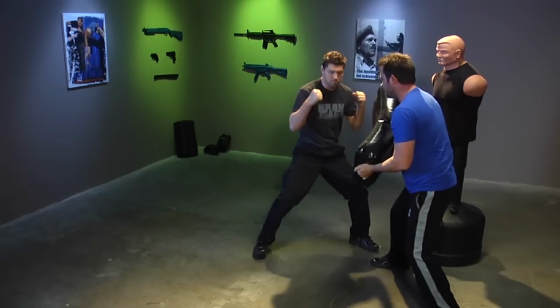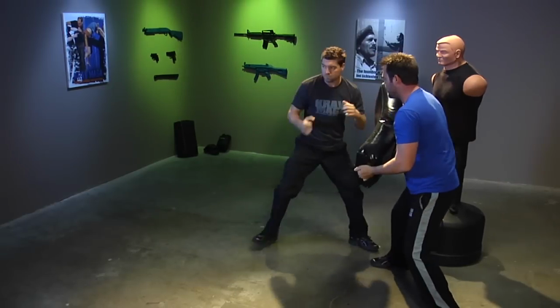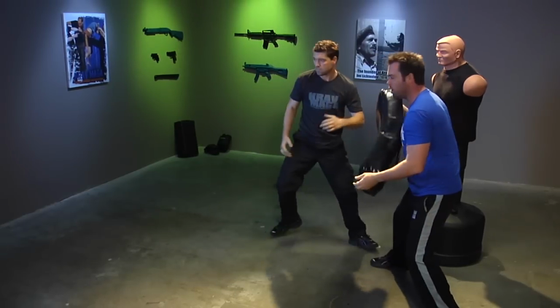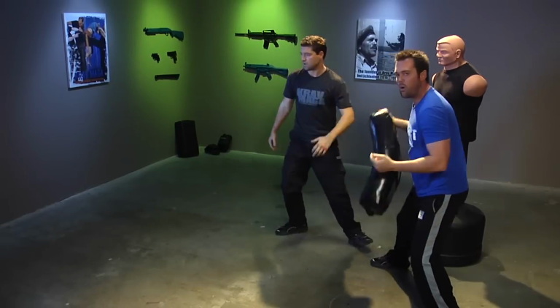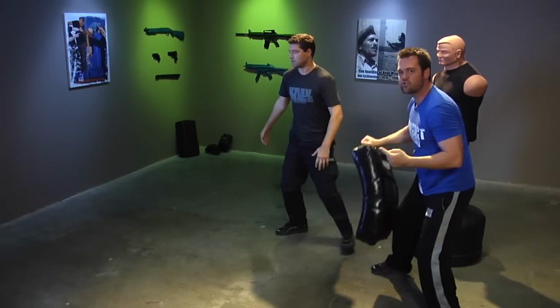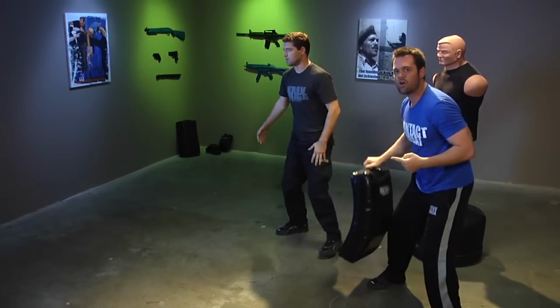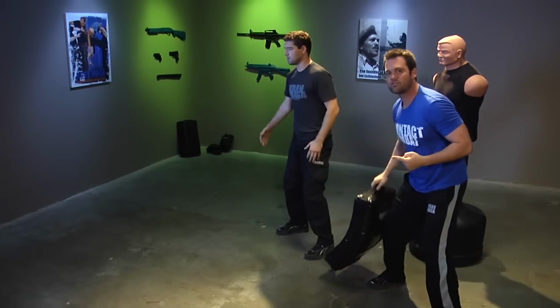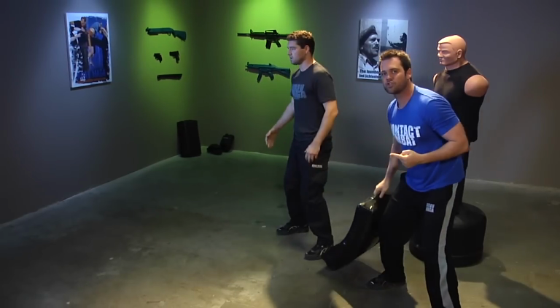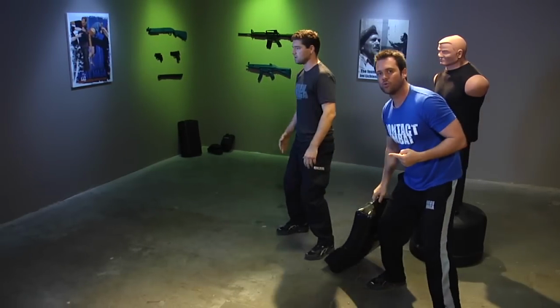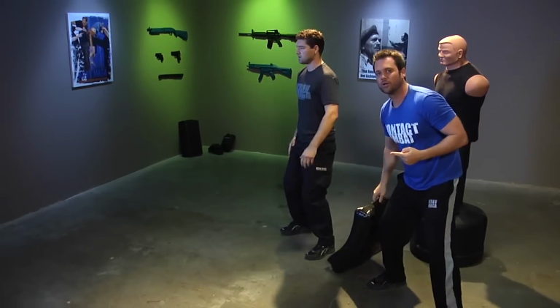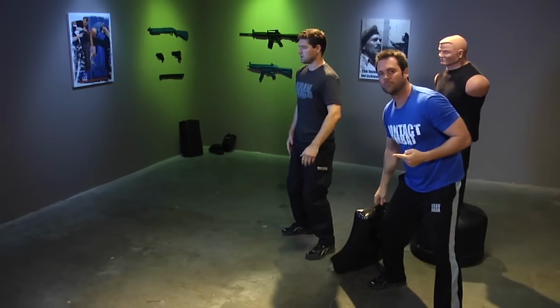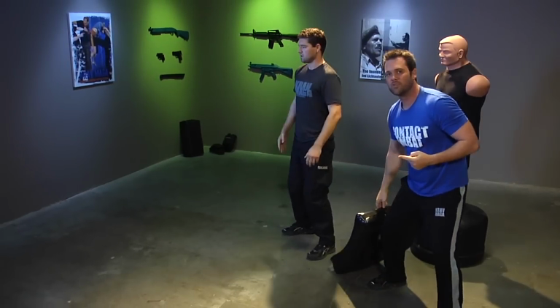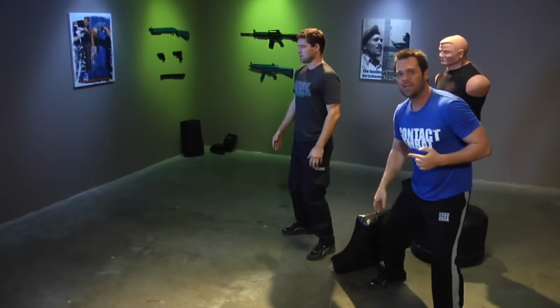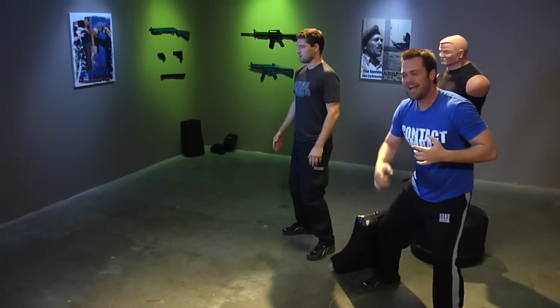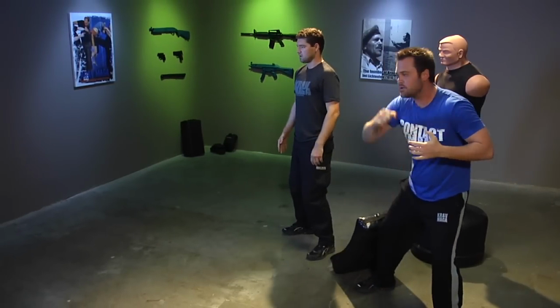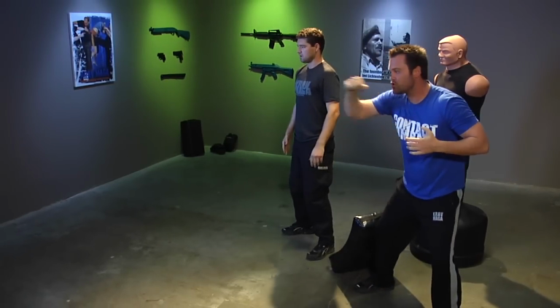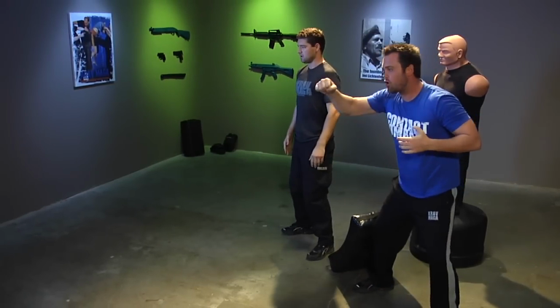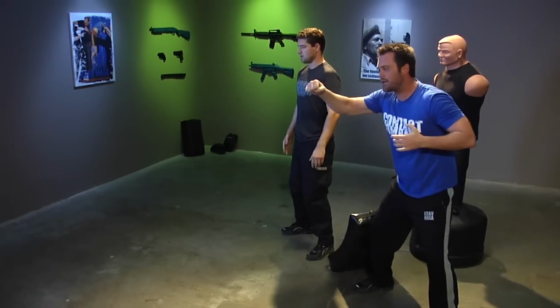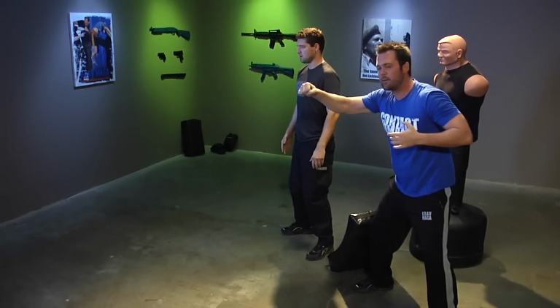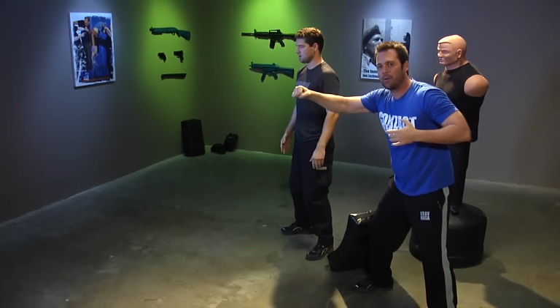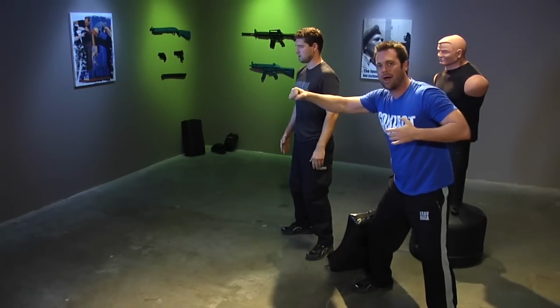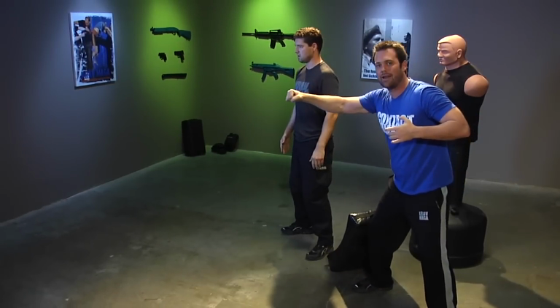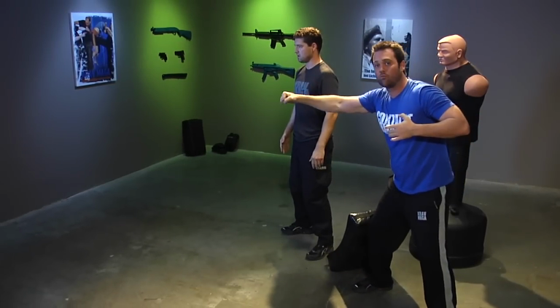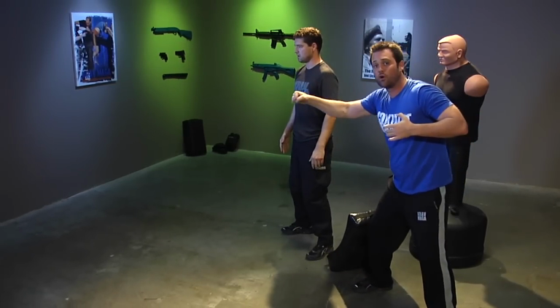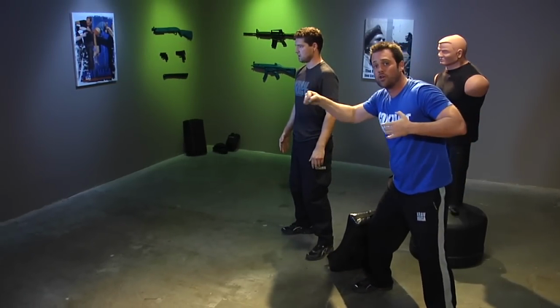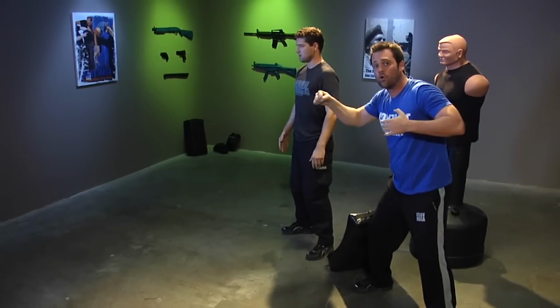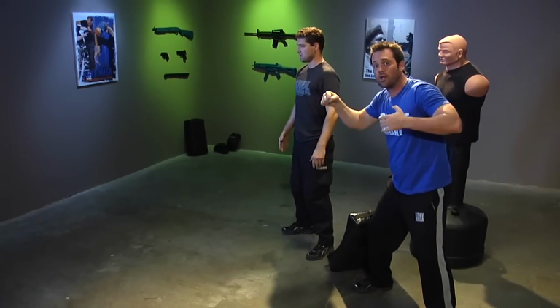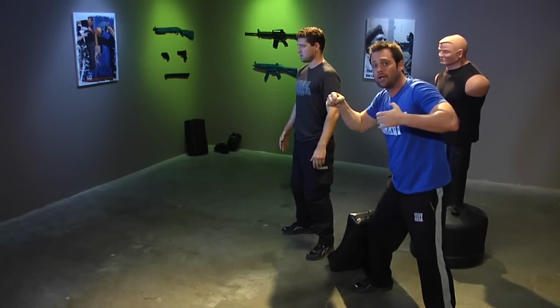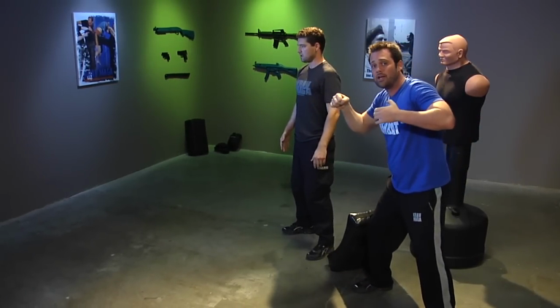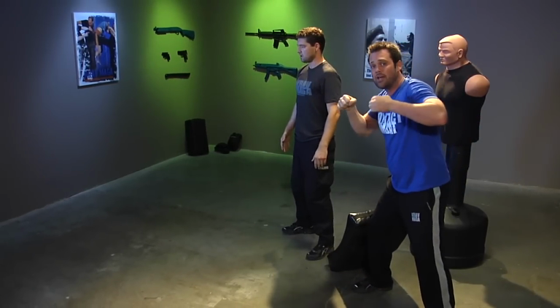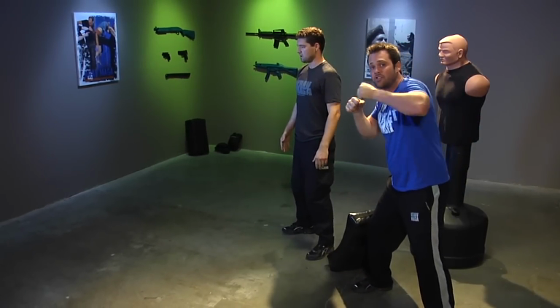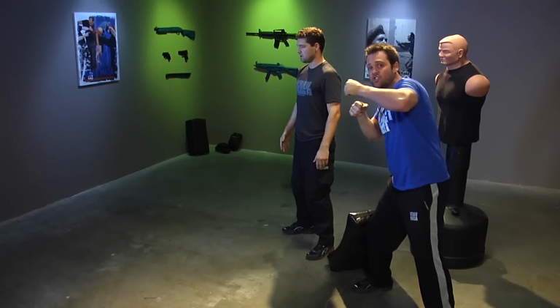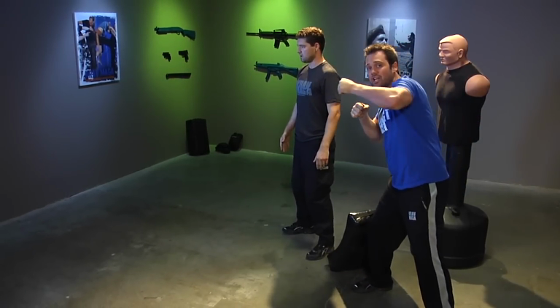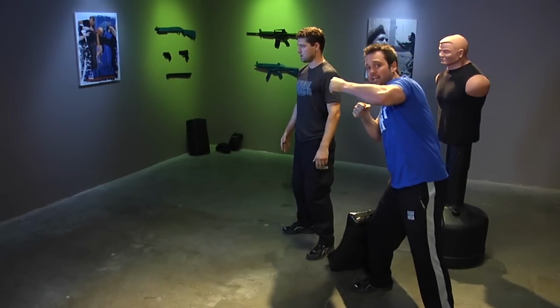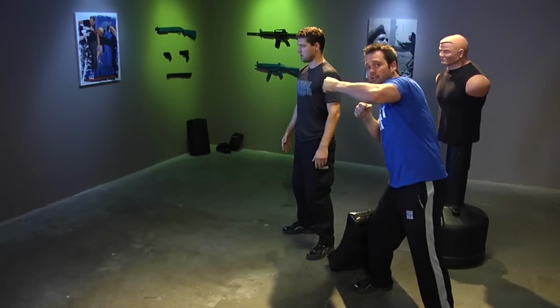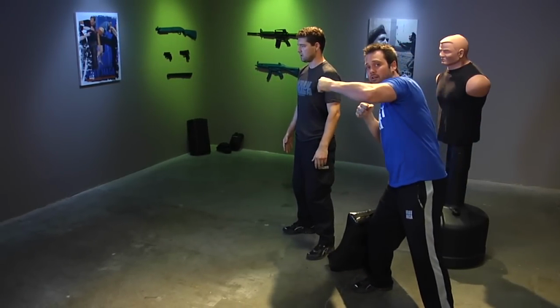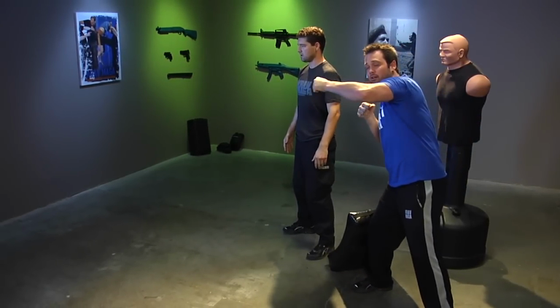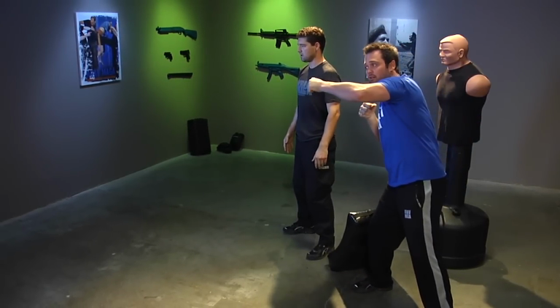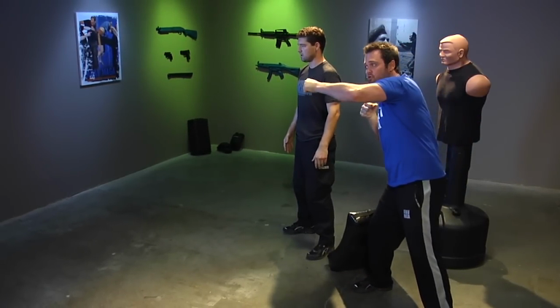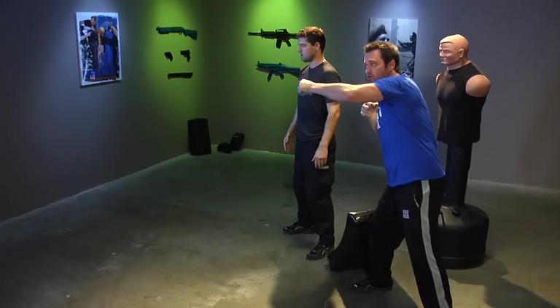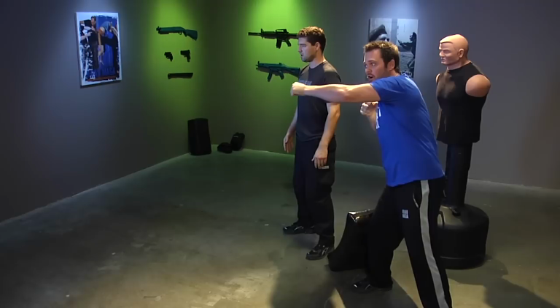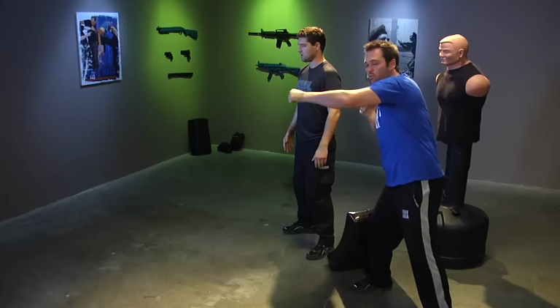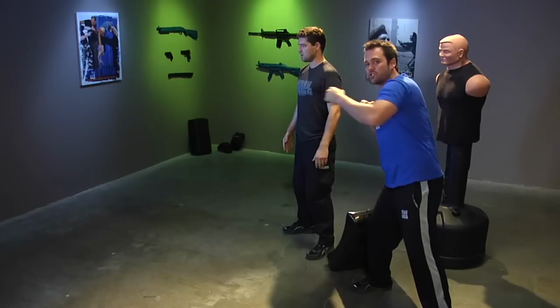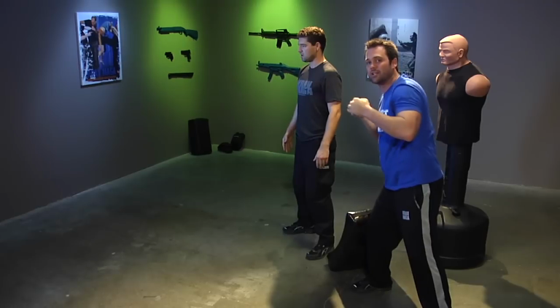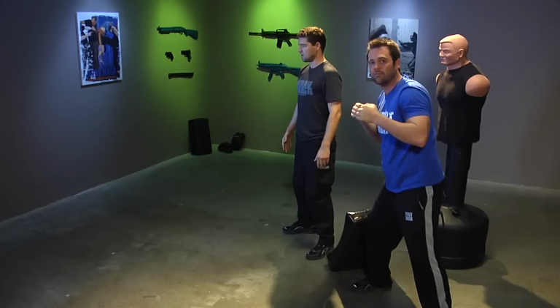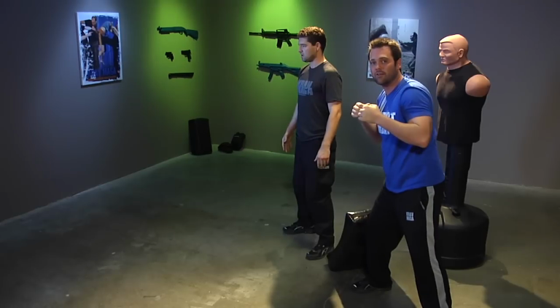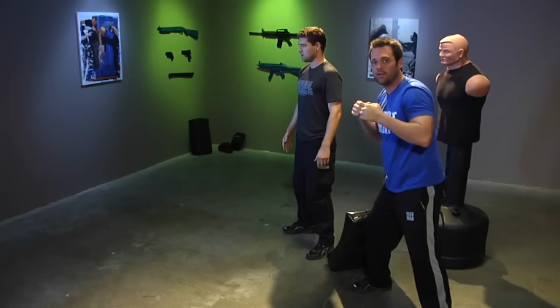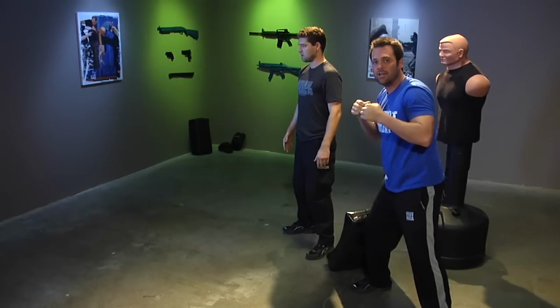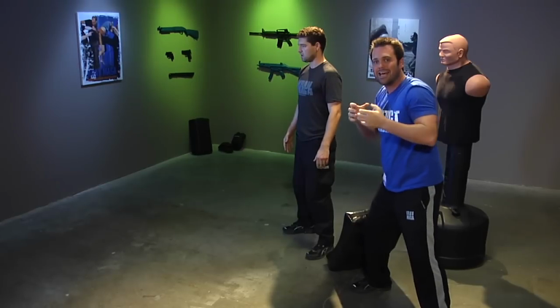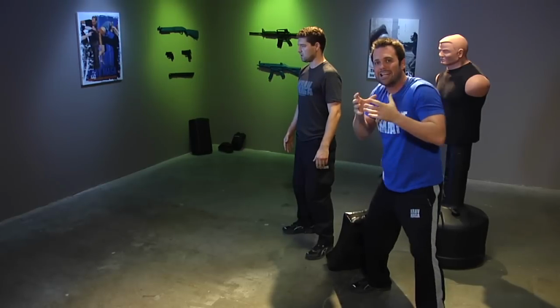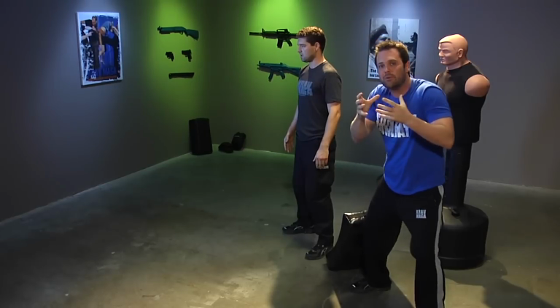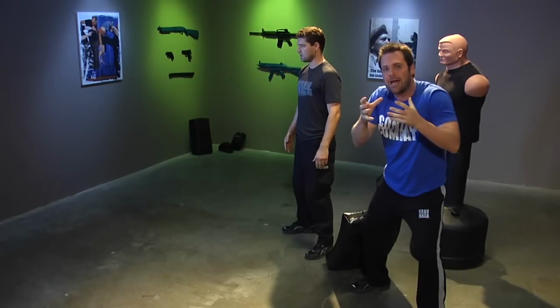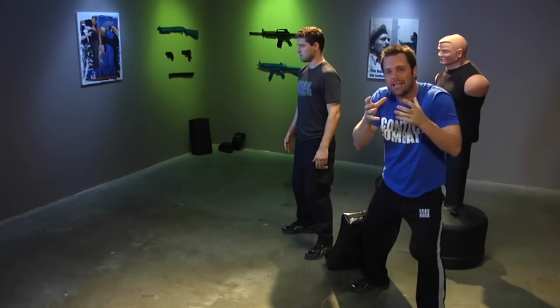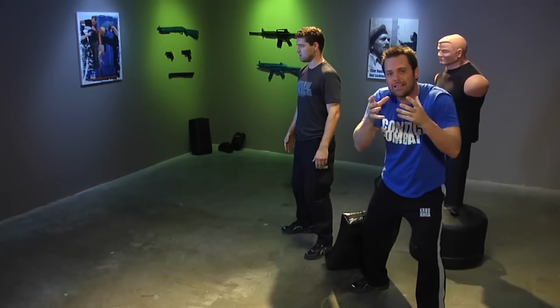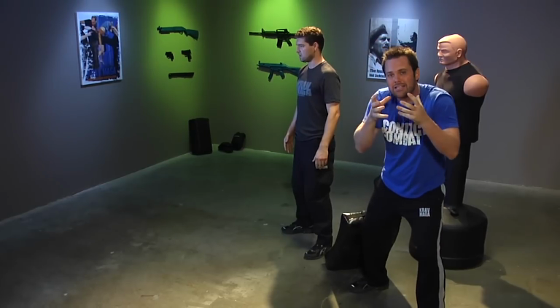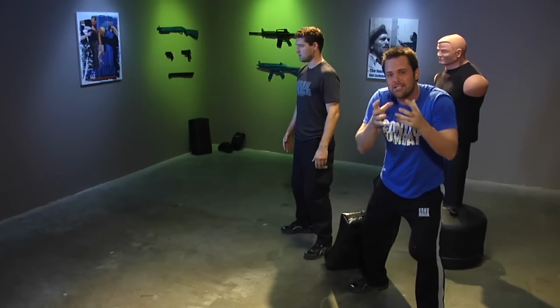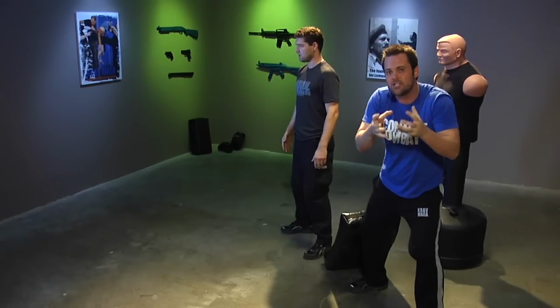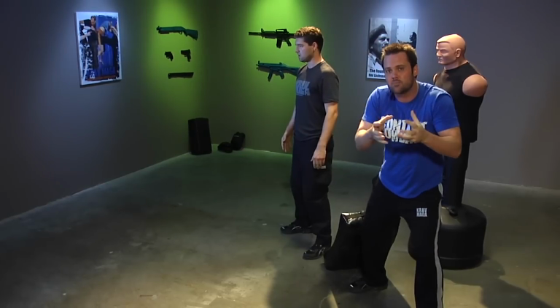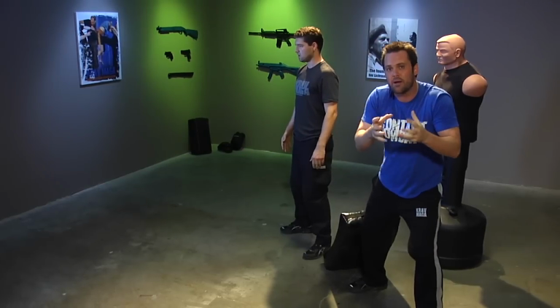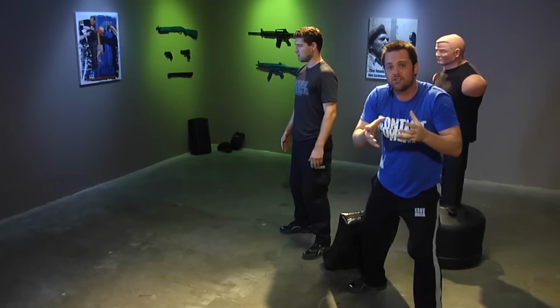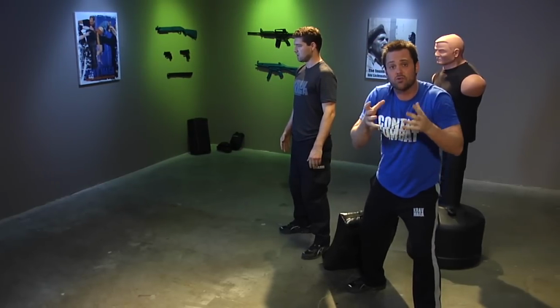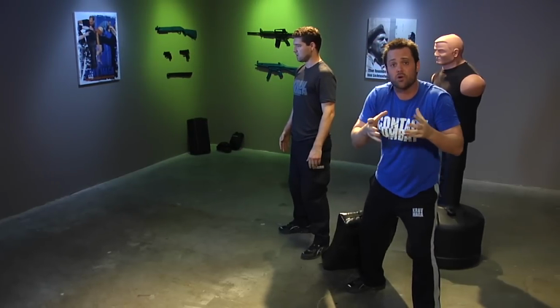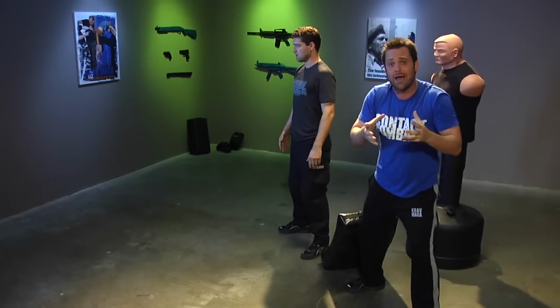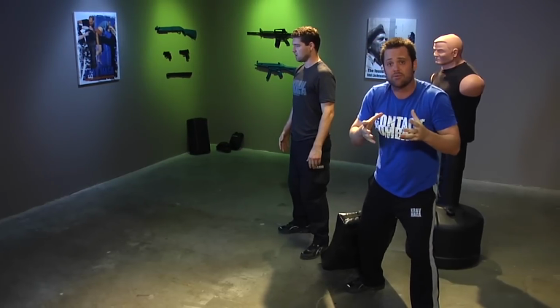What was Travis doing? As he was striking the pad and recoiling, the second strike was delivered, eliminating the dead spaces or gaps.